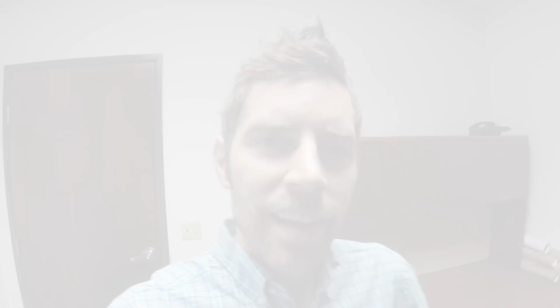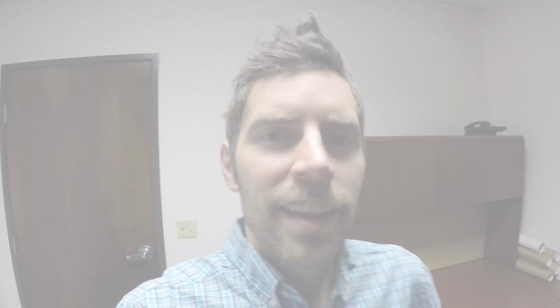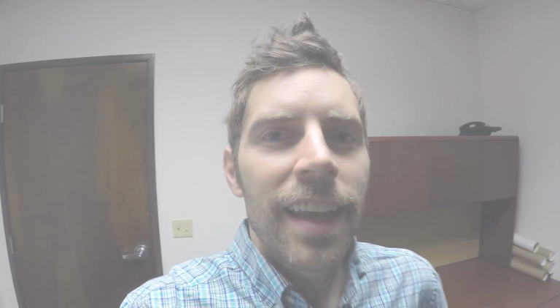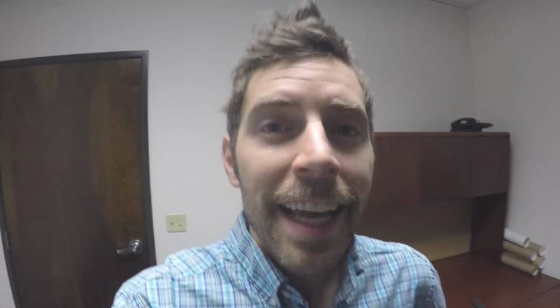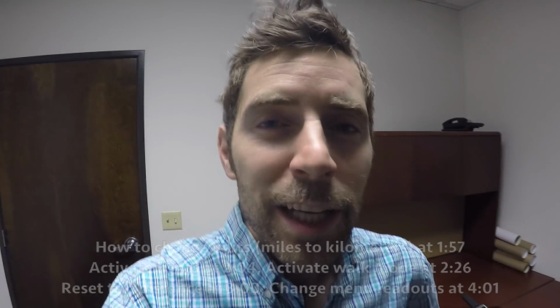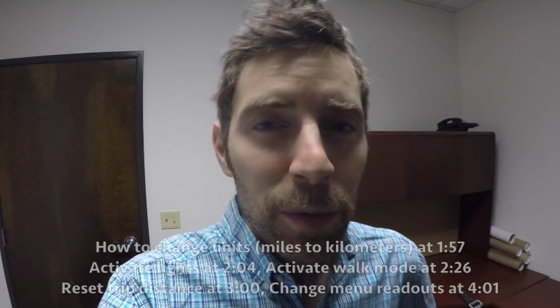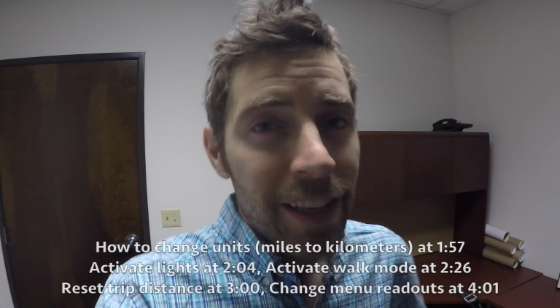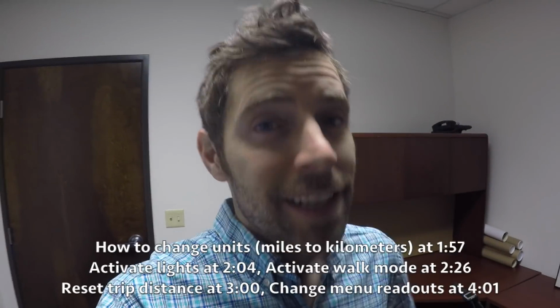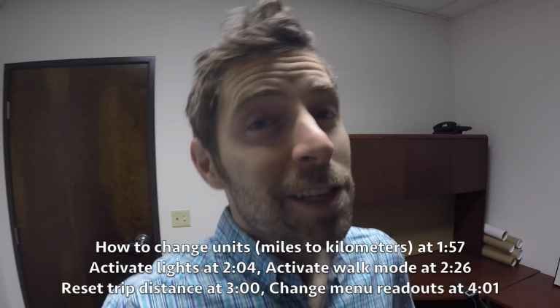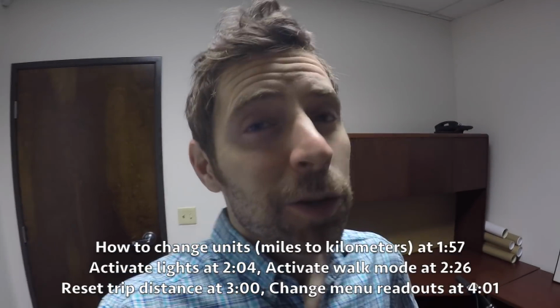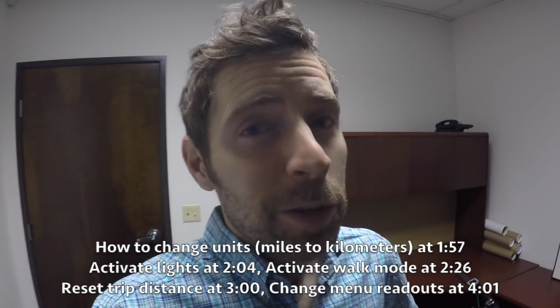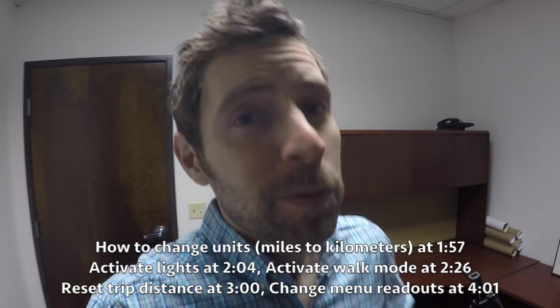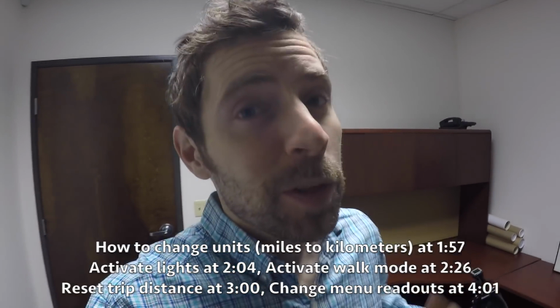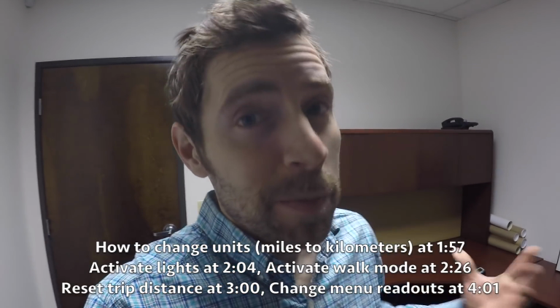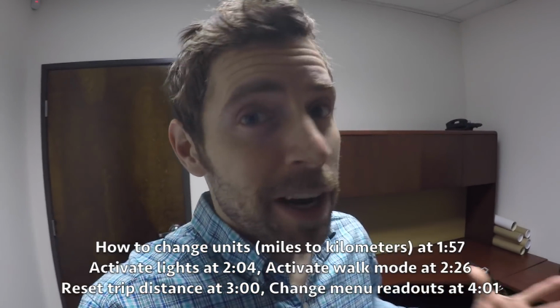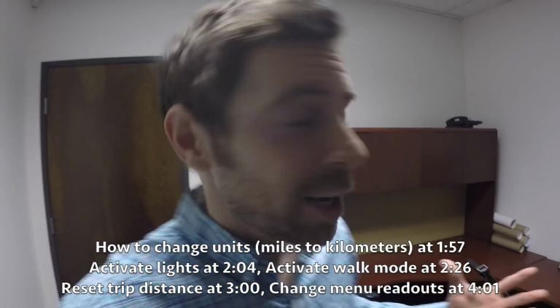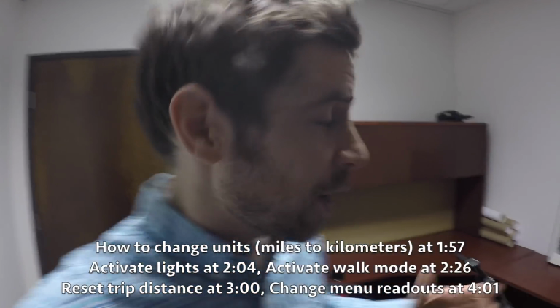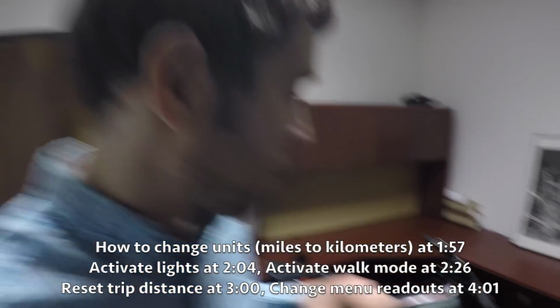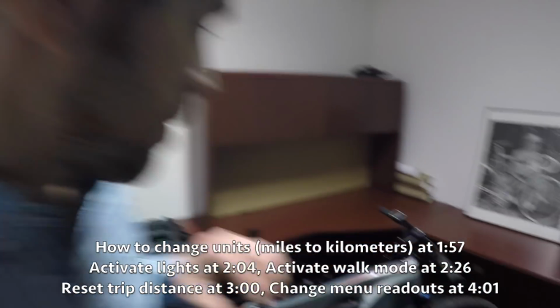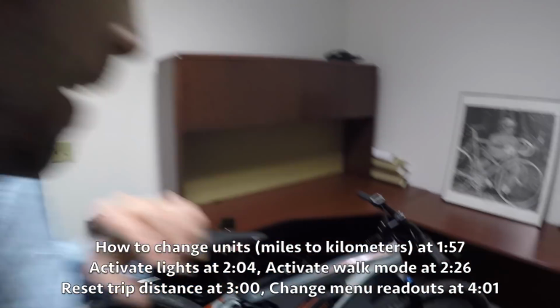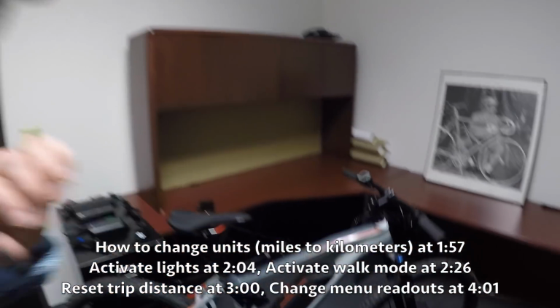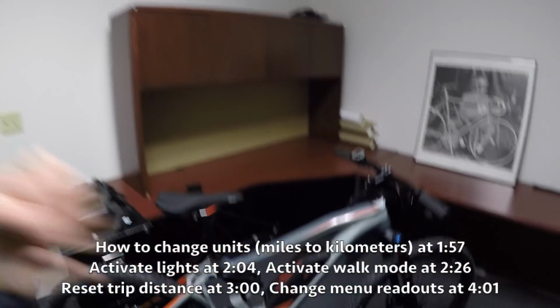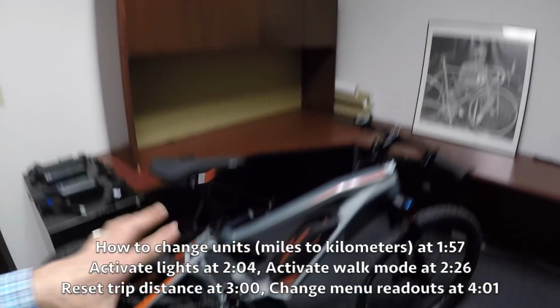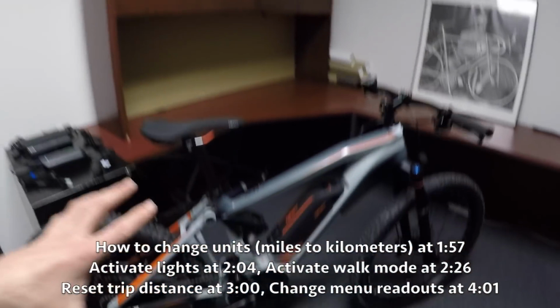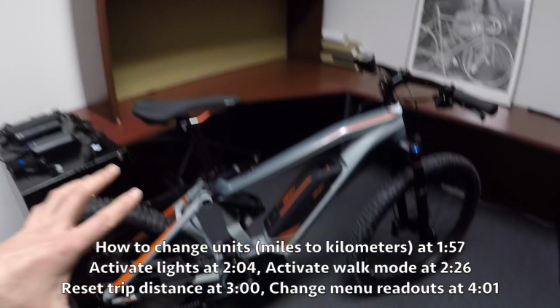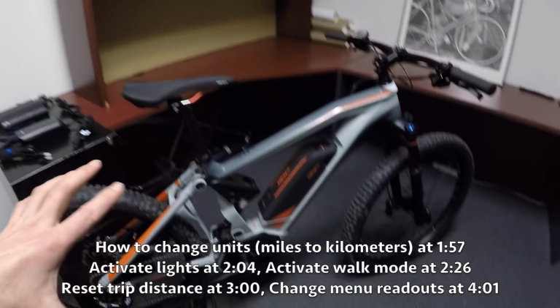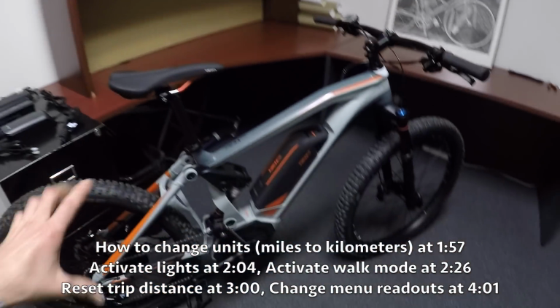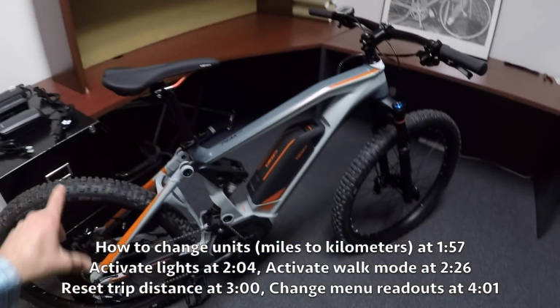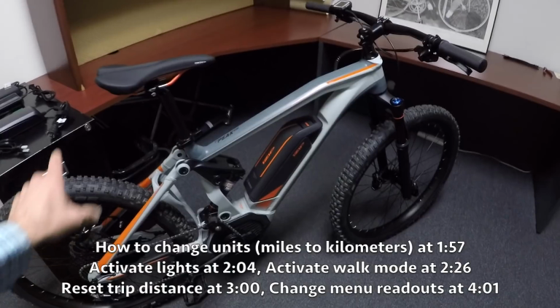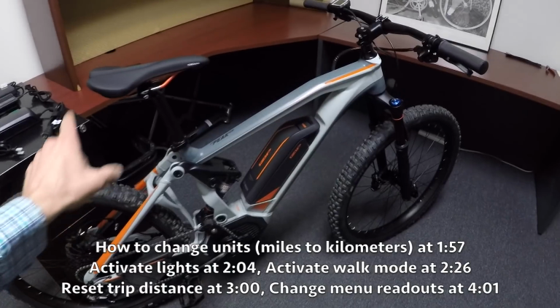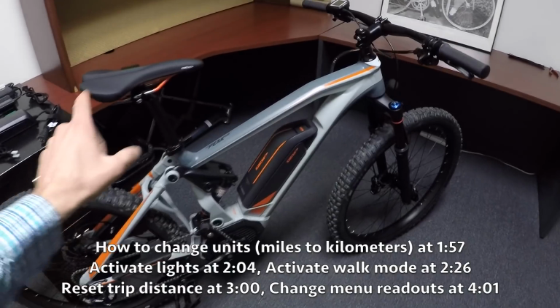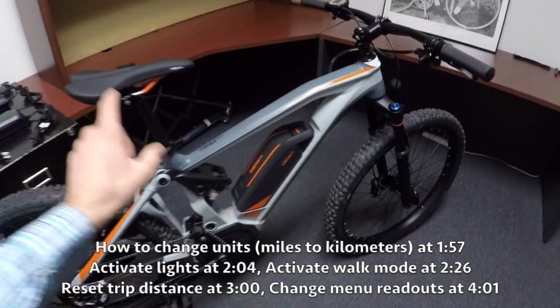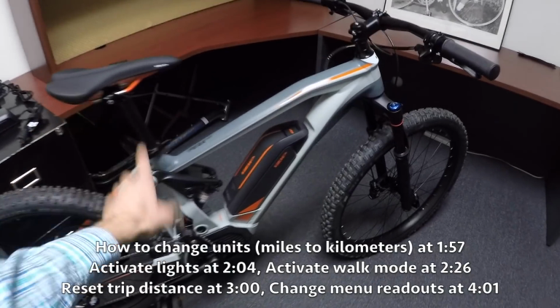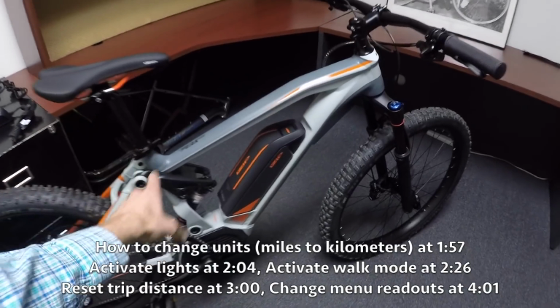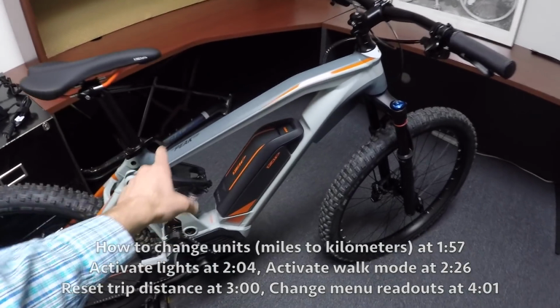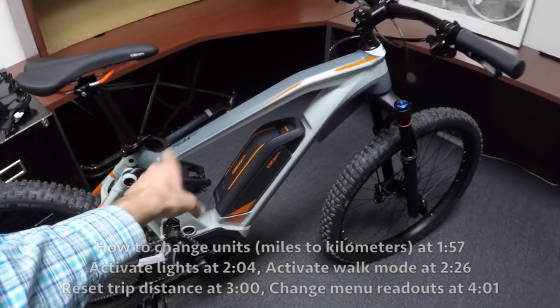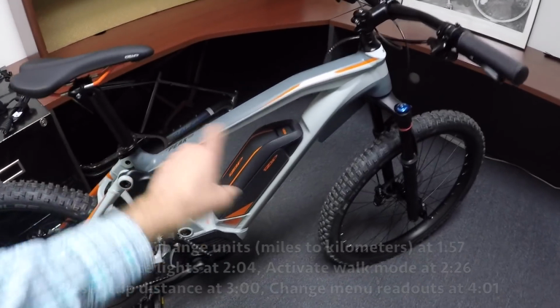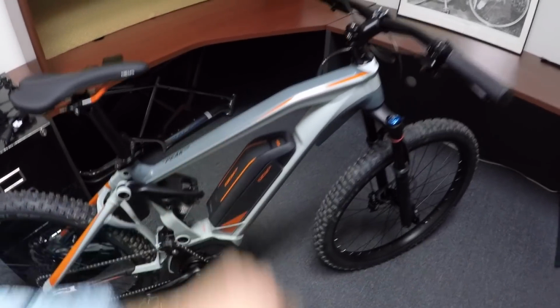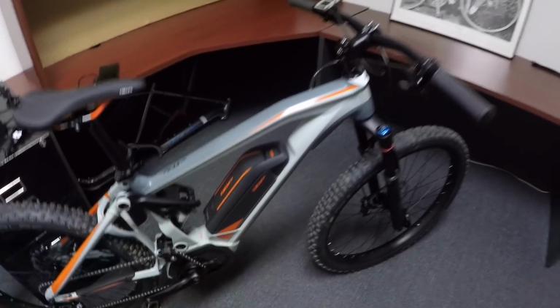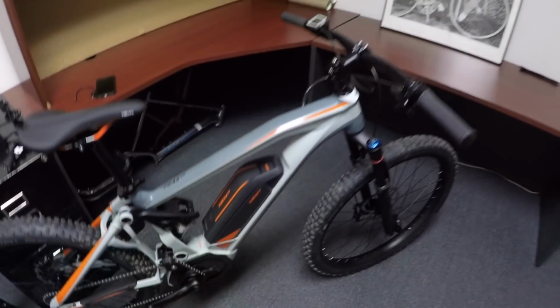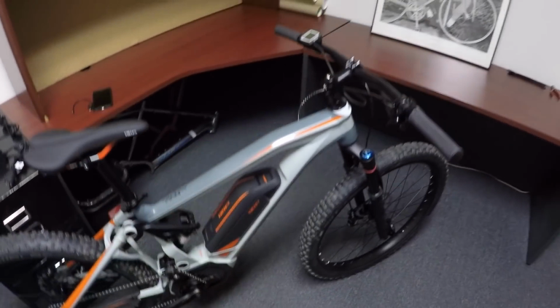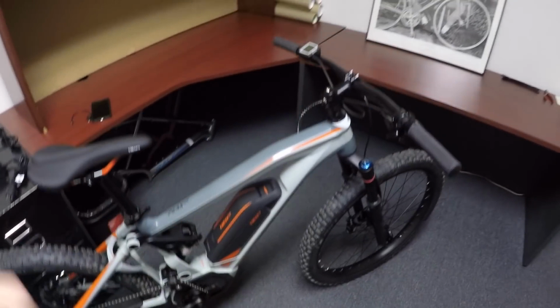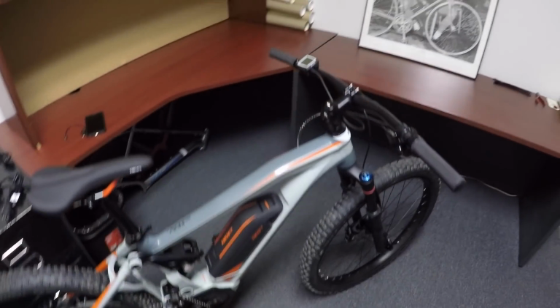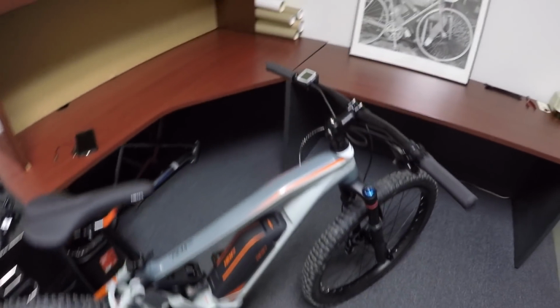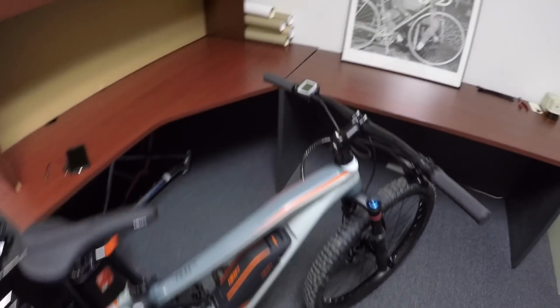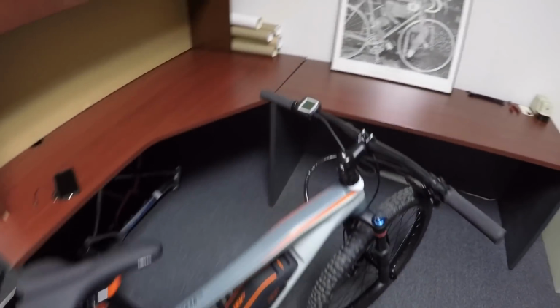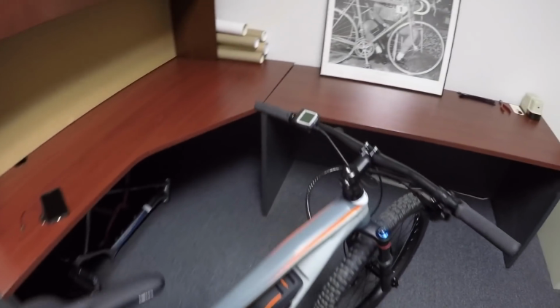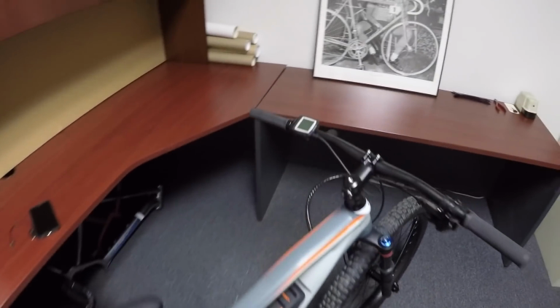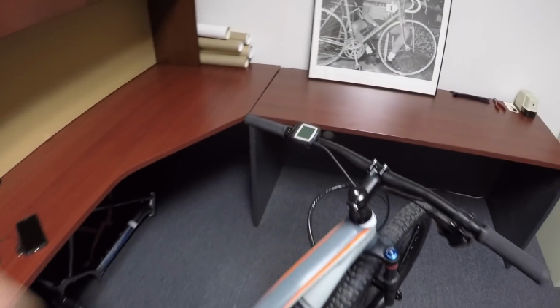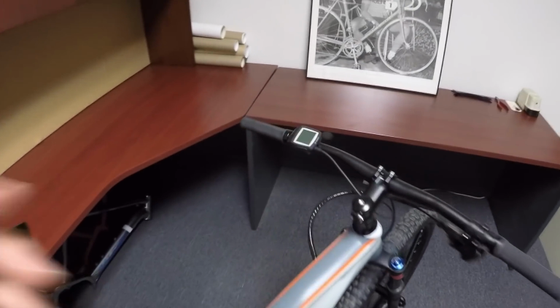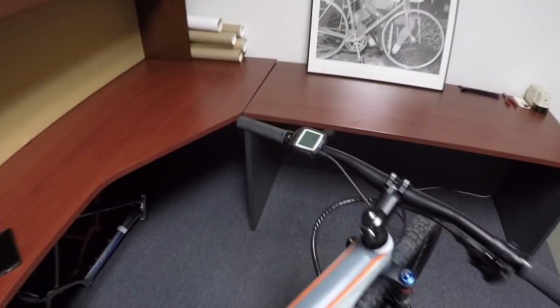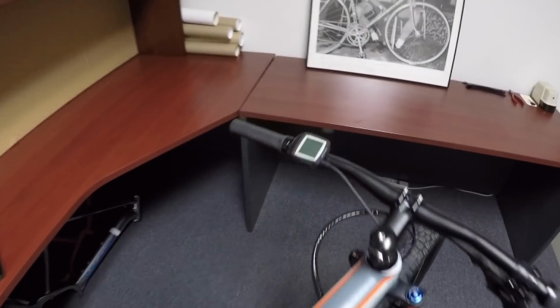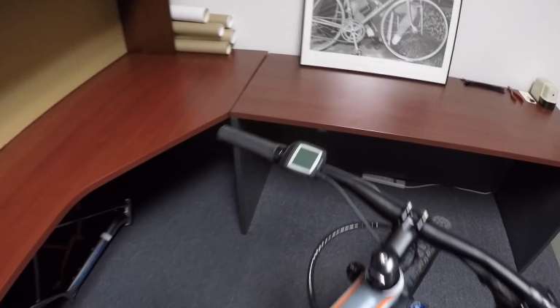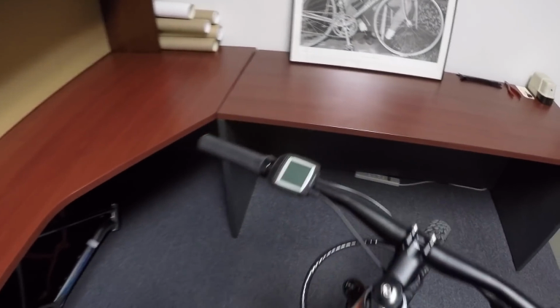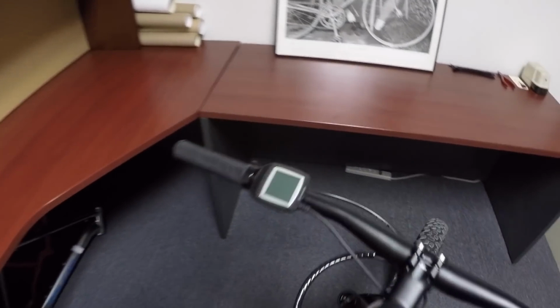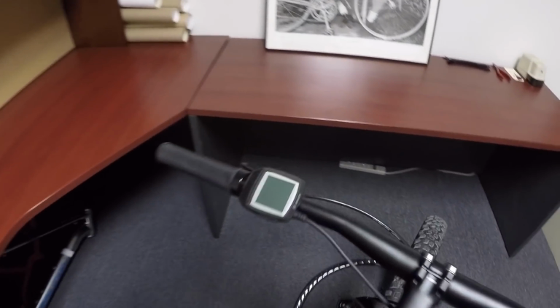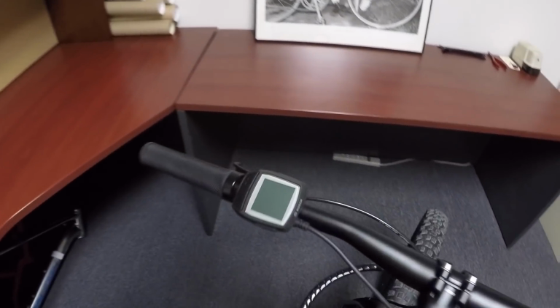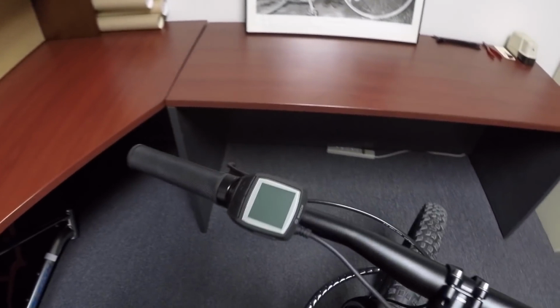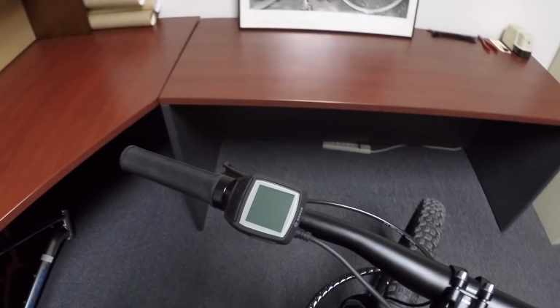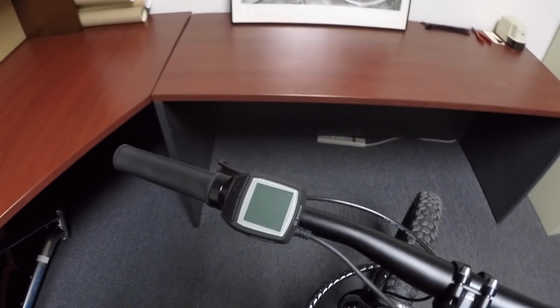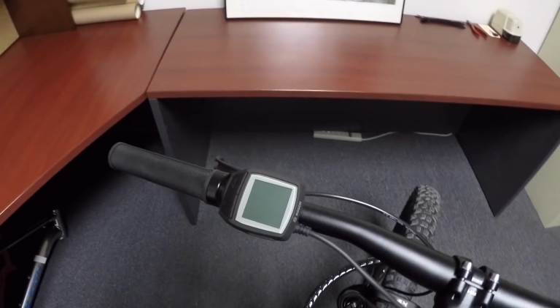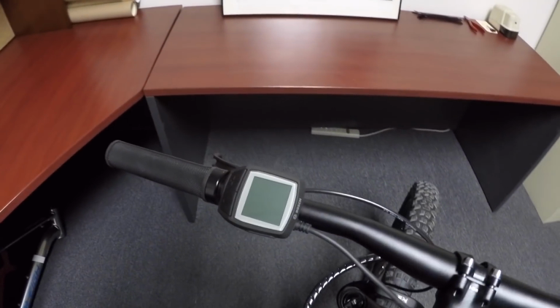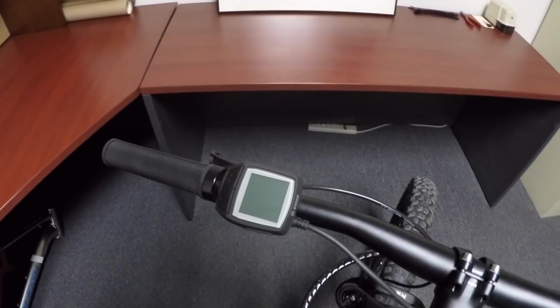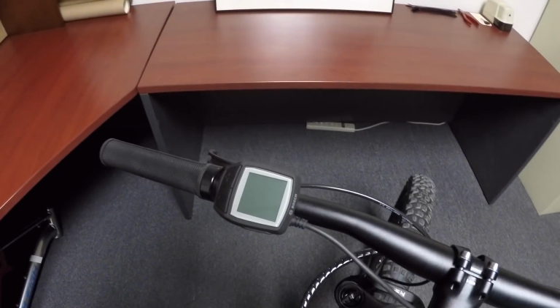Hey guys, we're at the Accel Group North America, which makes iZip. We're checking out the E3 Peak DS, and it has the Bosch Purion display panel.